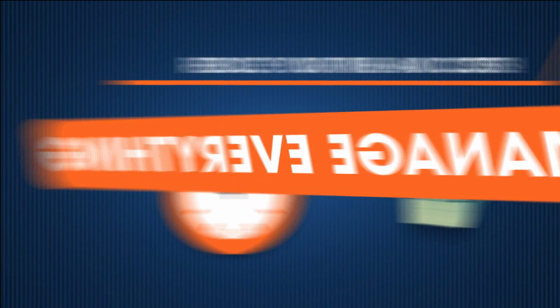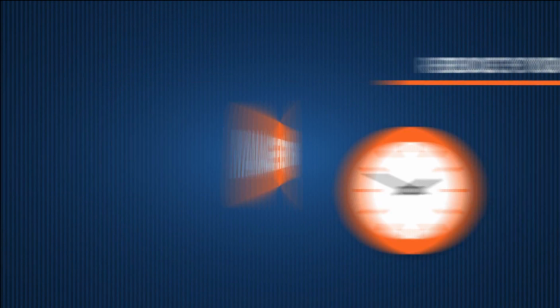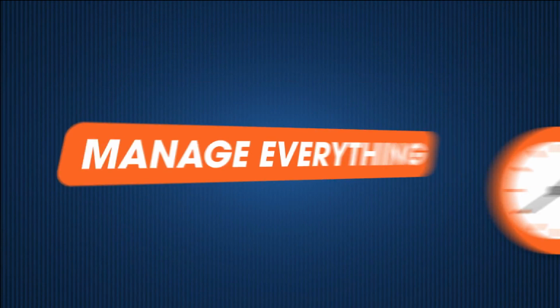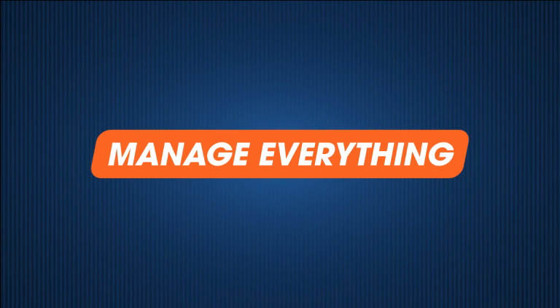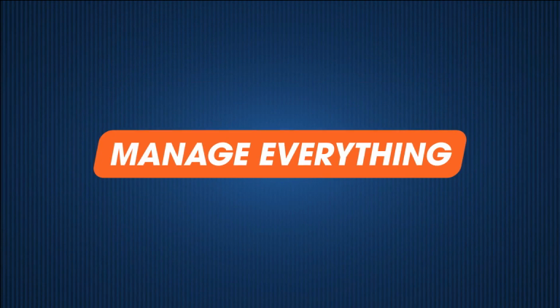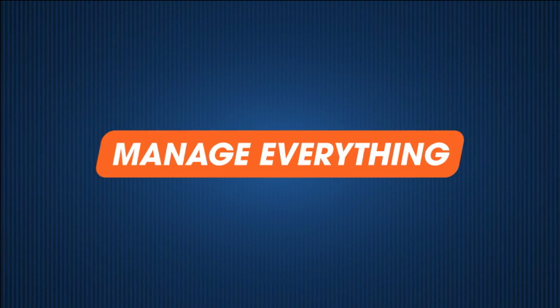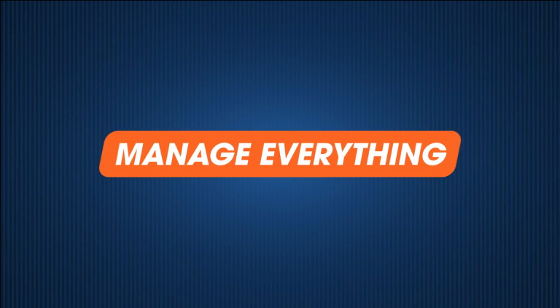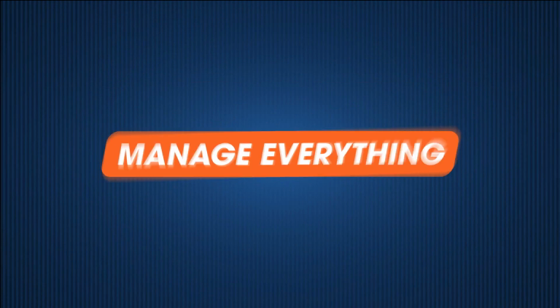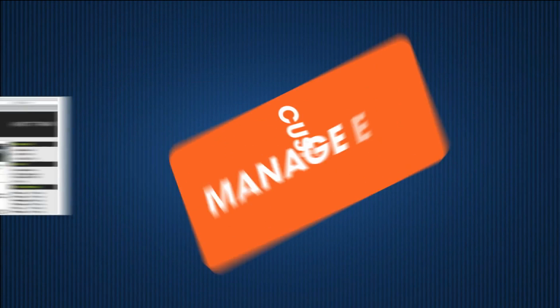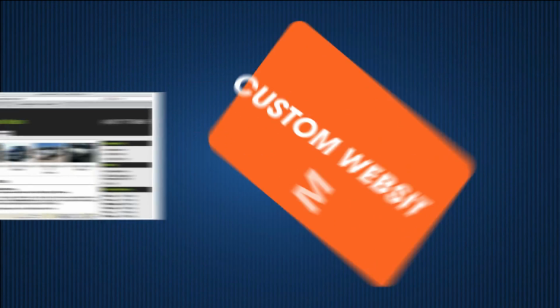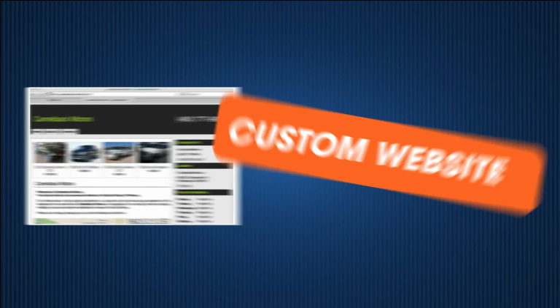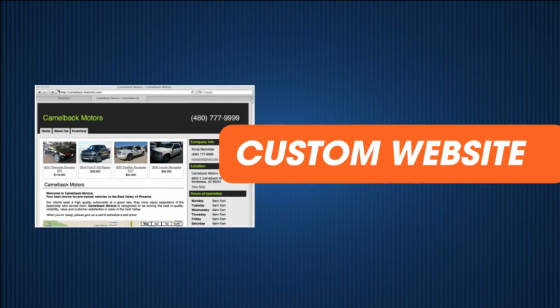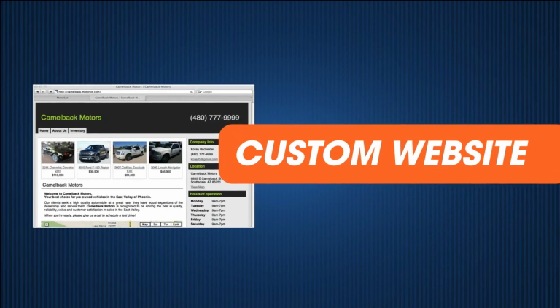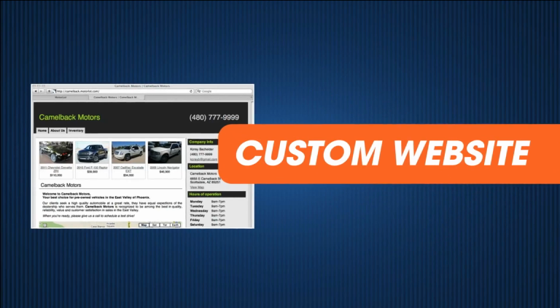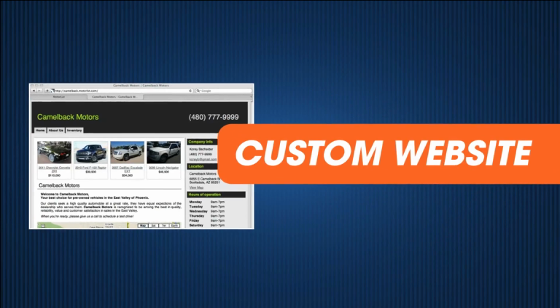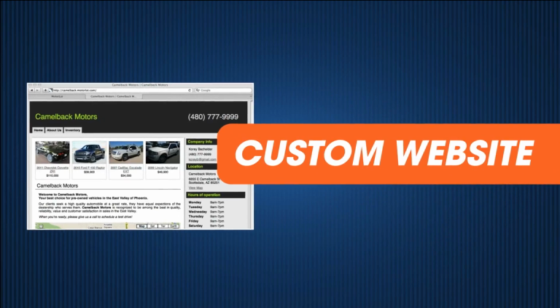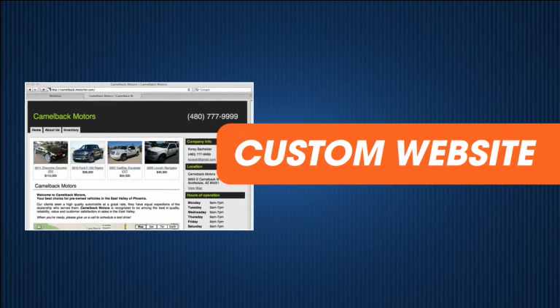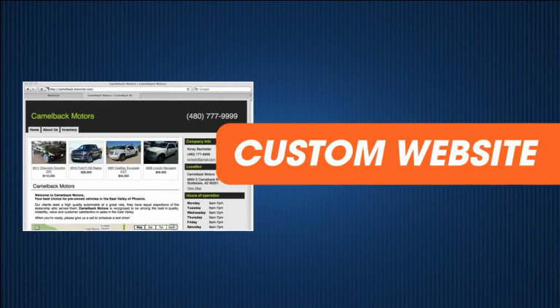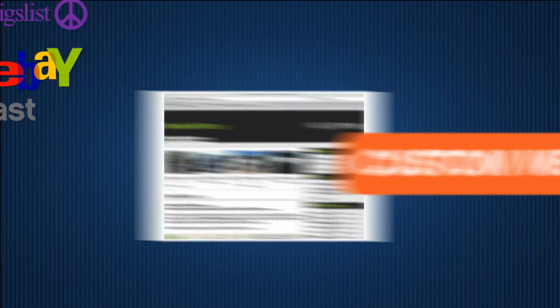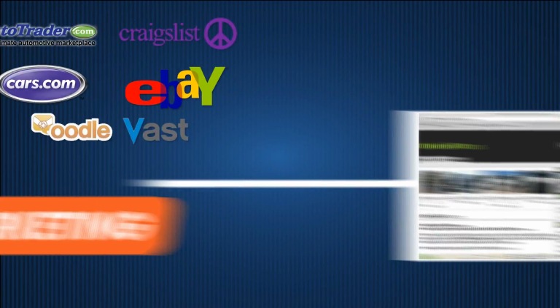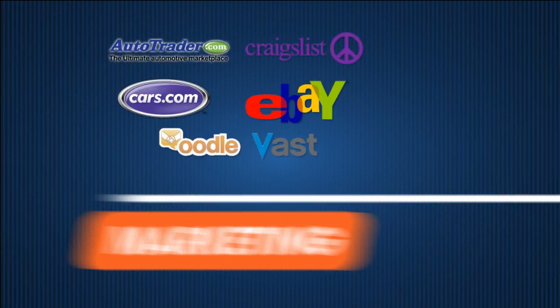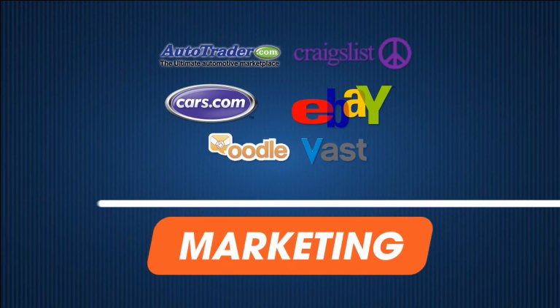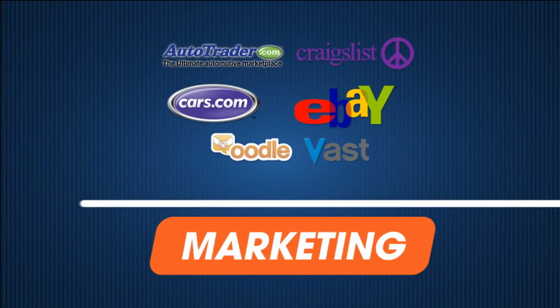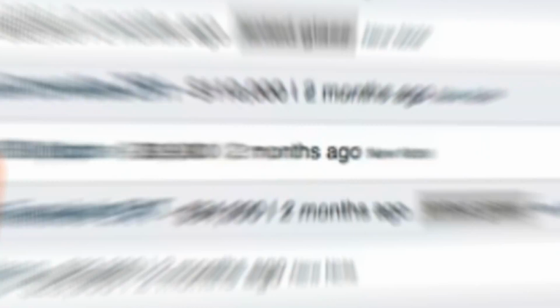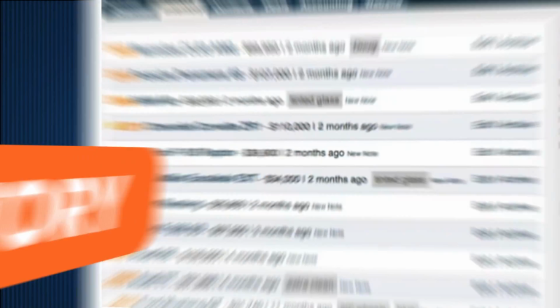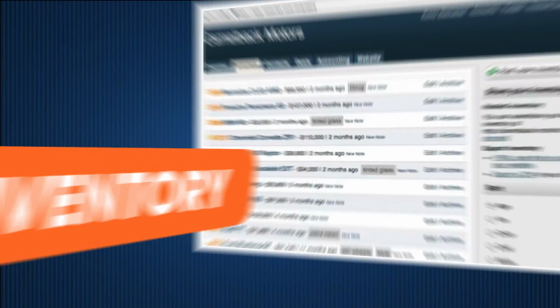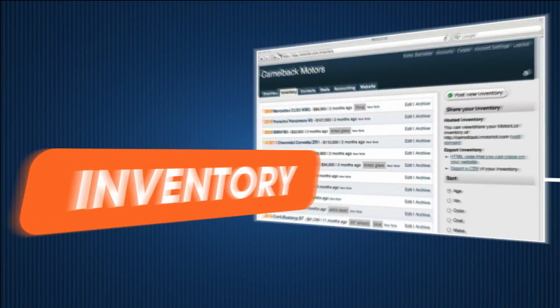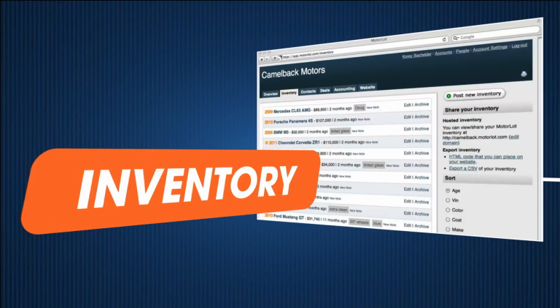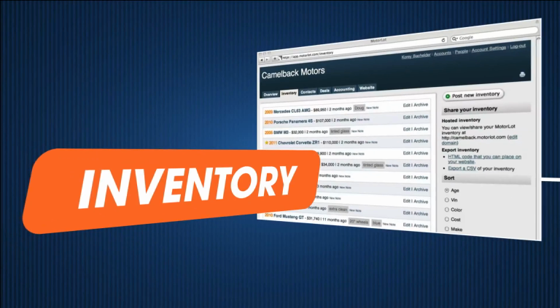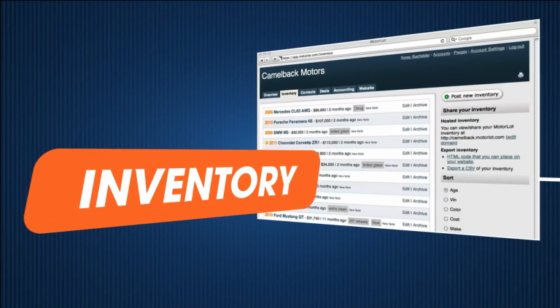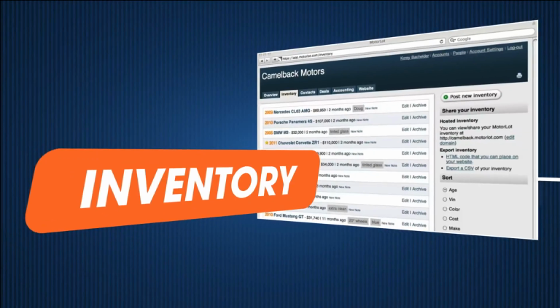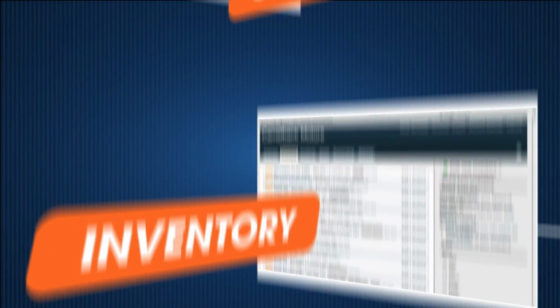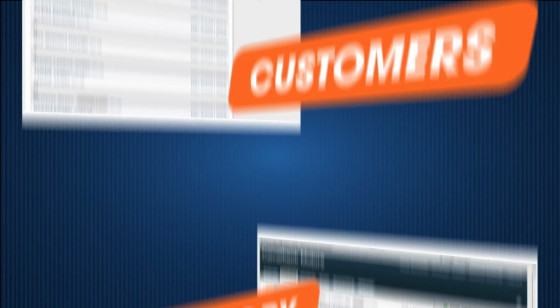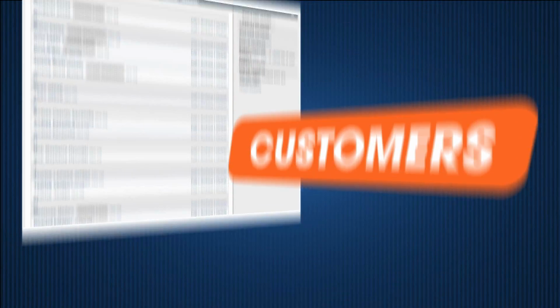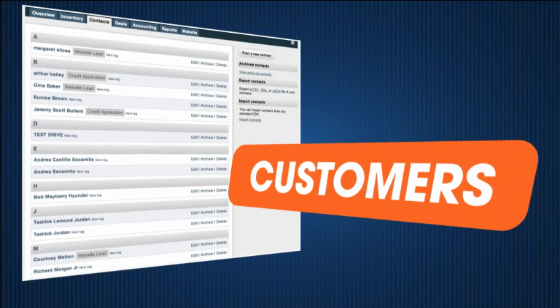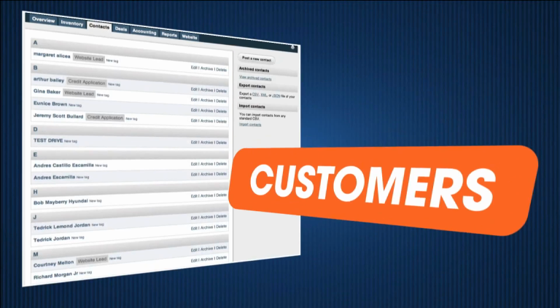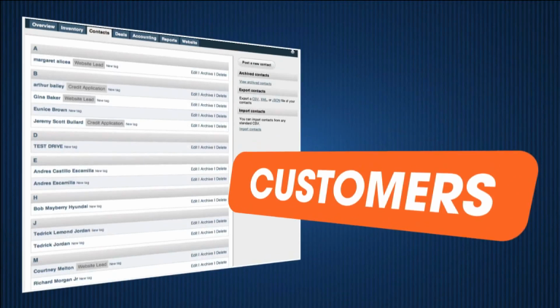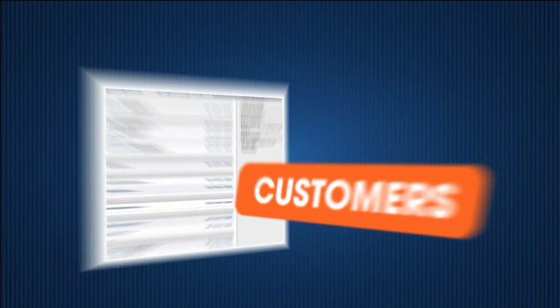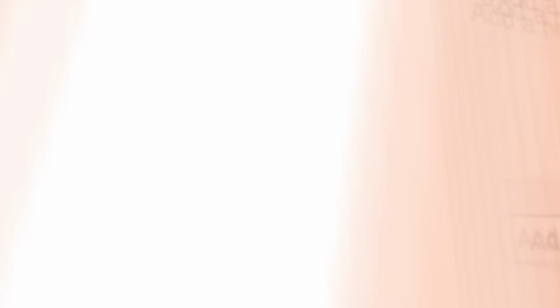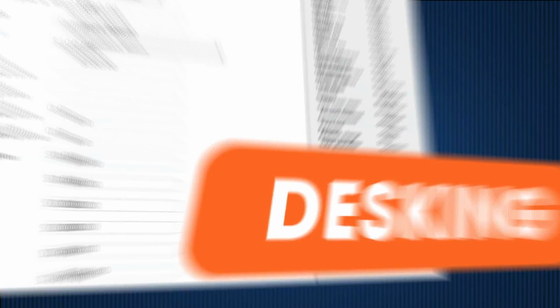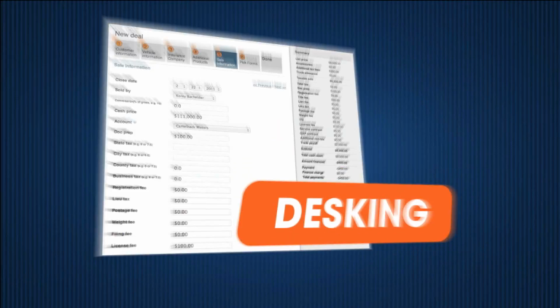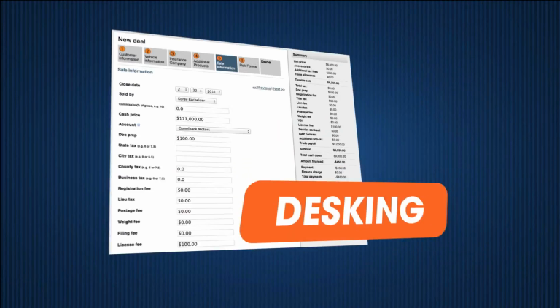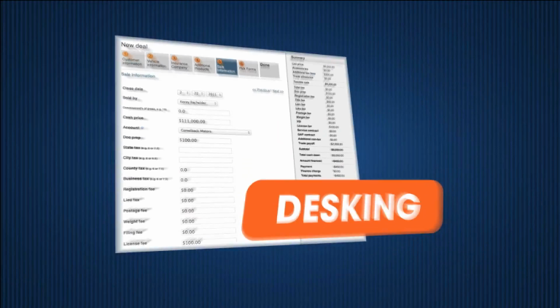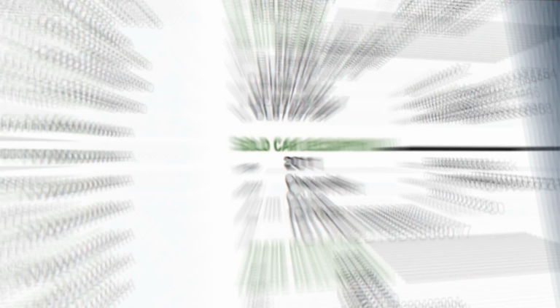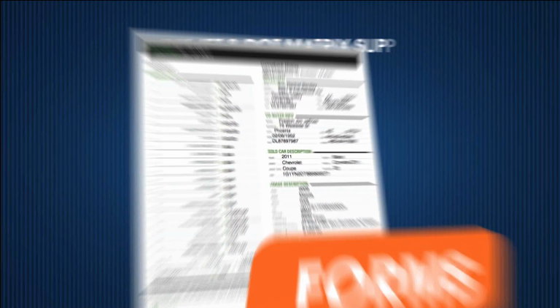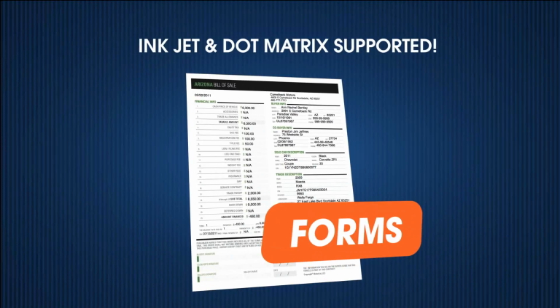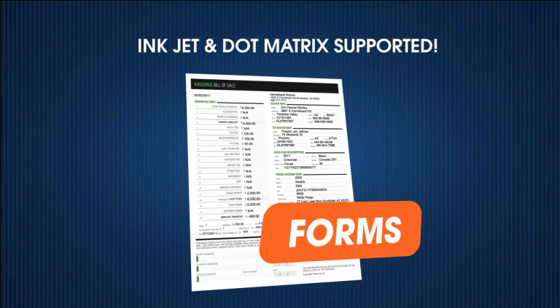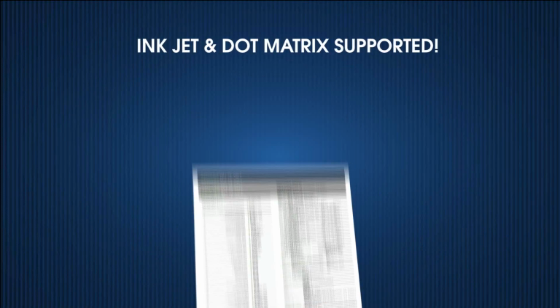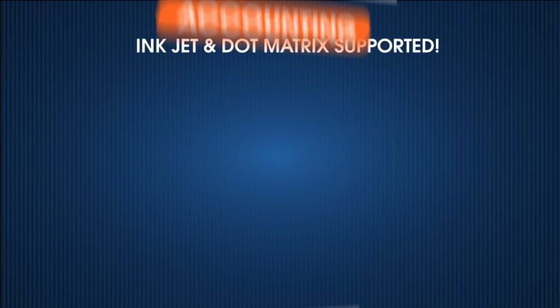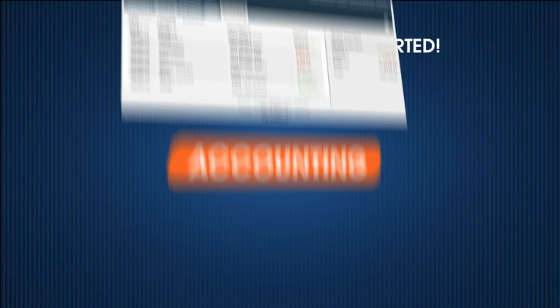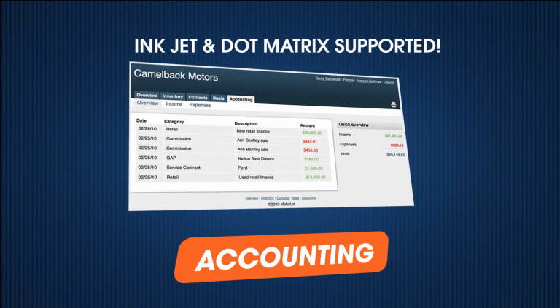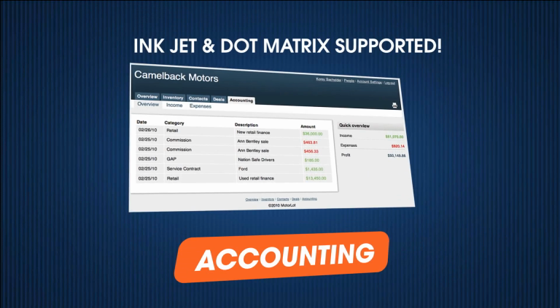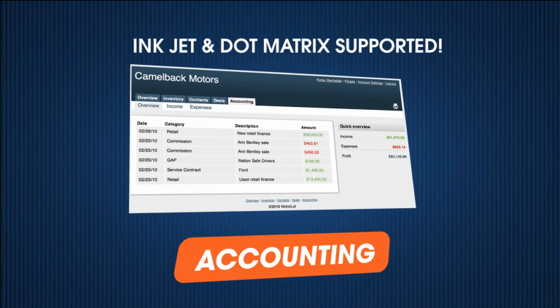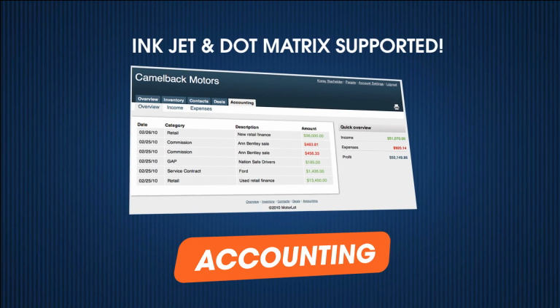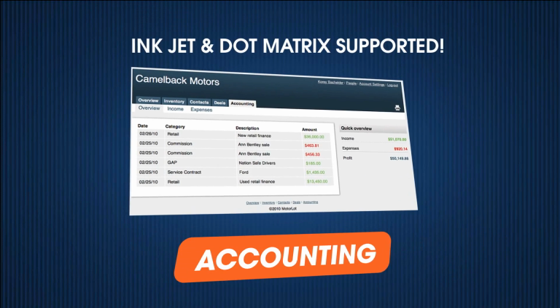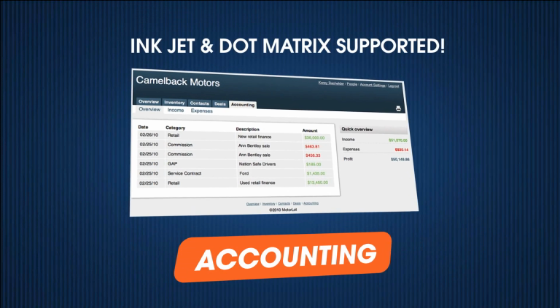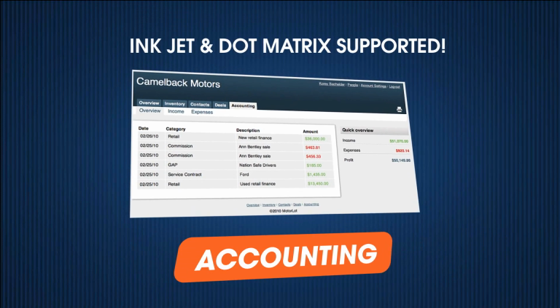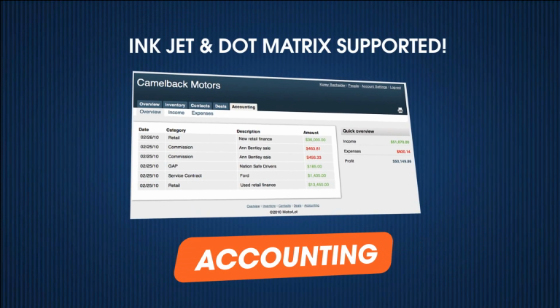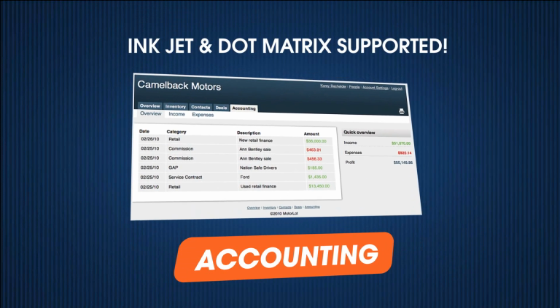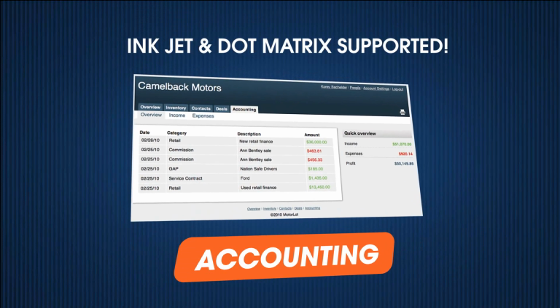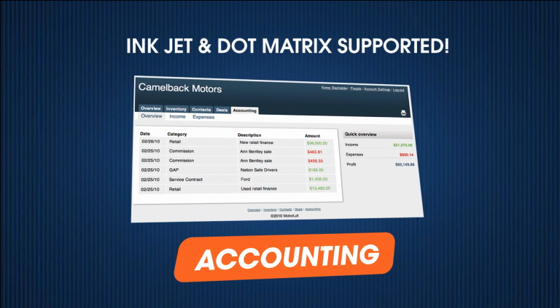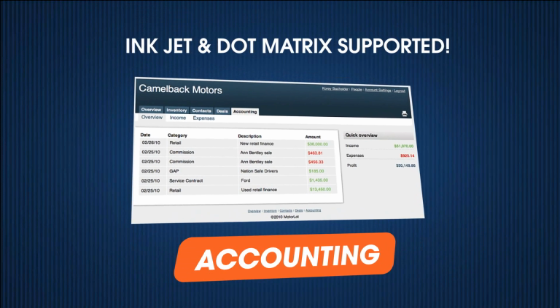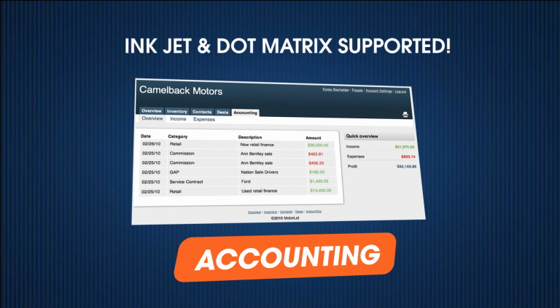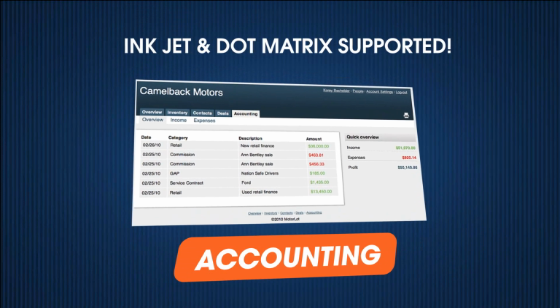Manage everything from your custom website, marketing, inventory, customers, desking, forms, and accounting easily in your web browser.